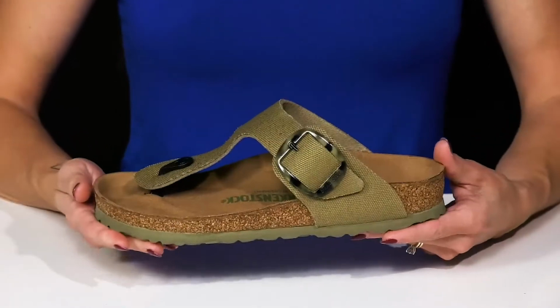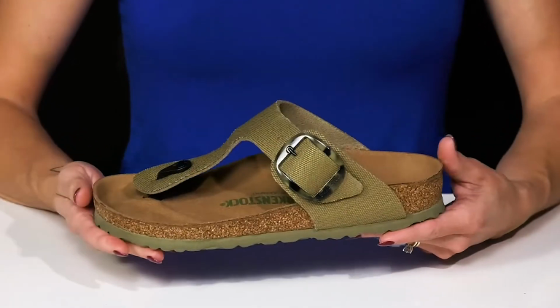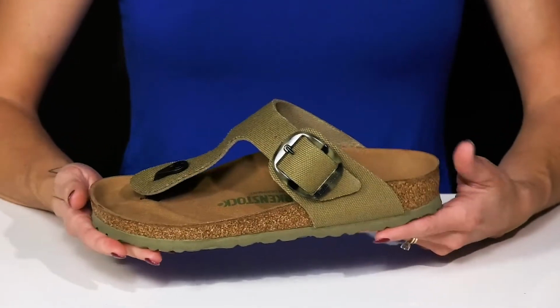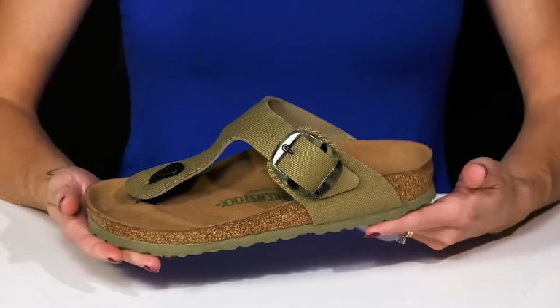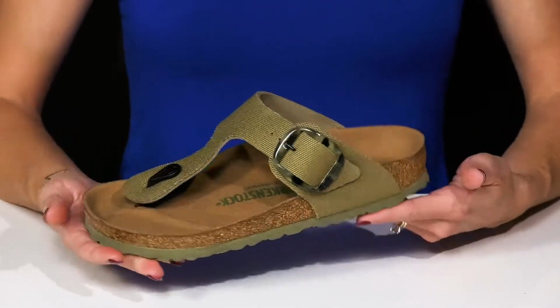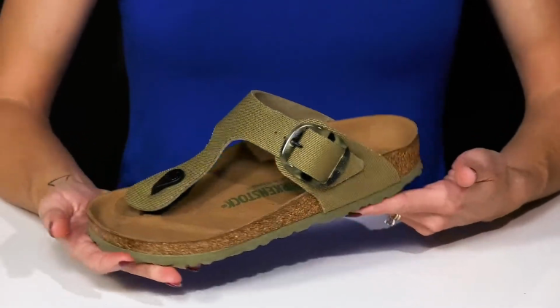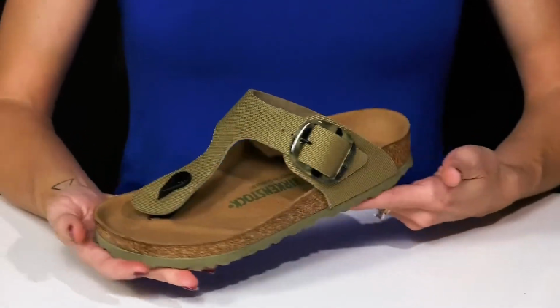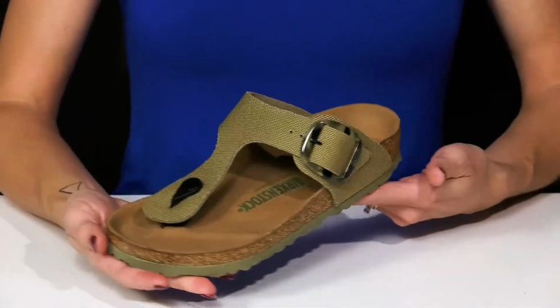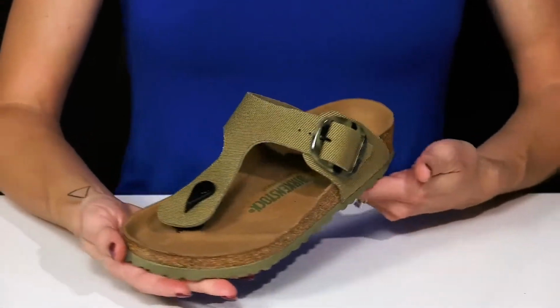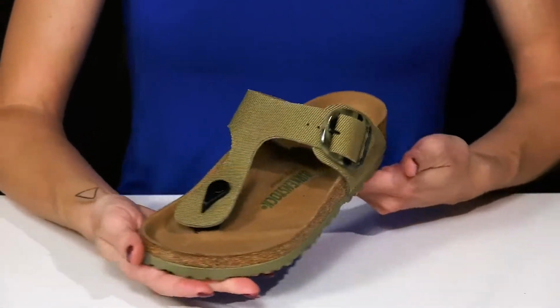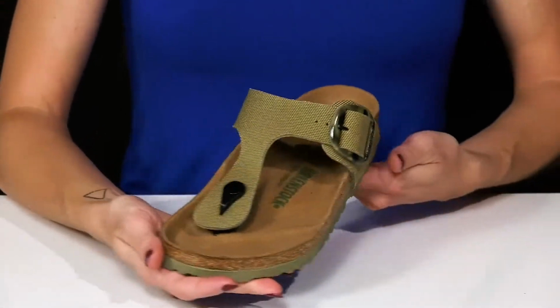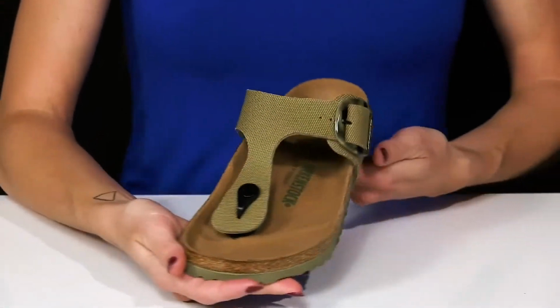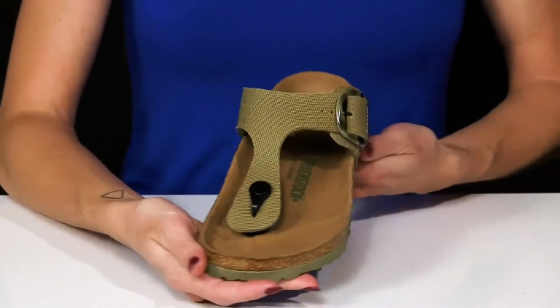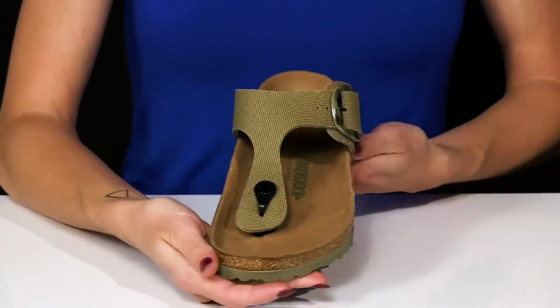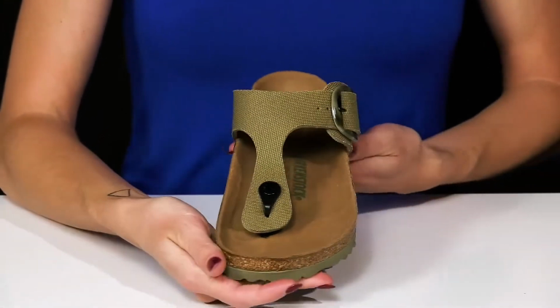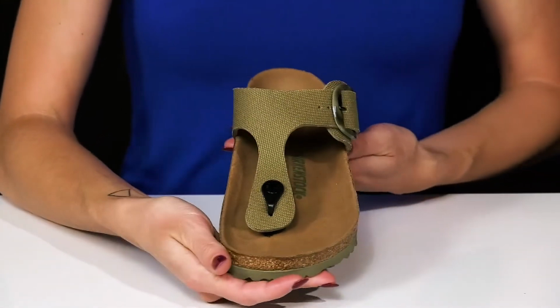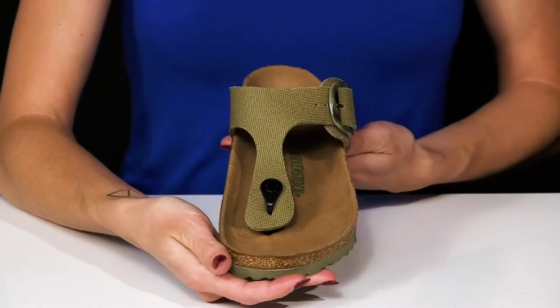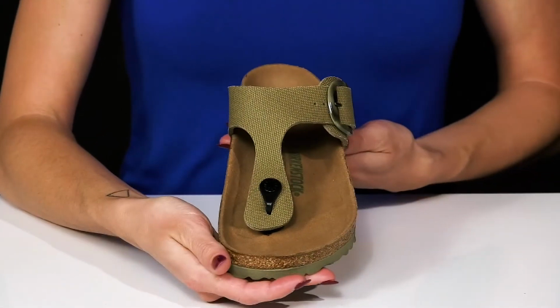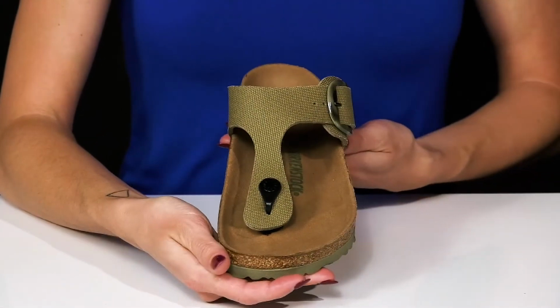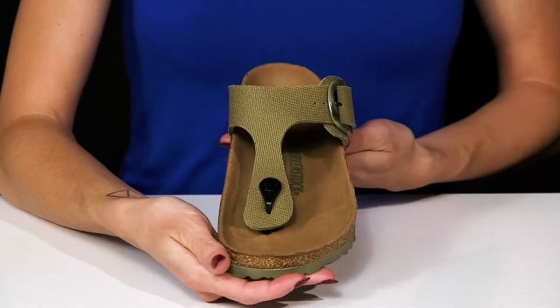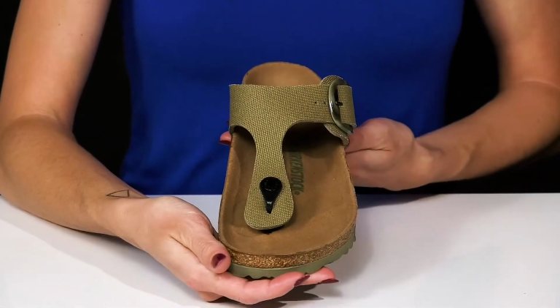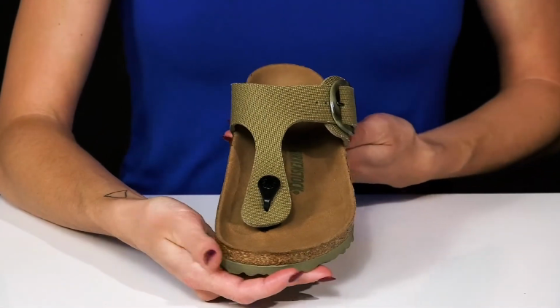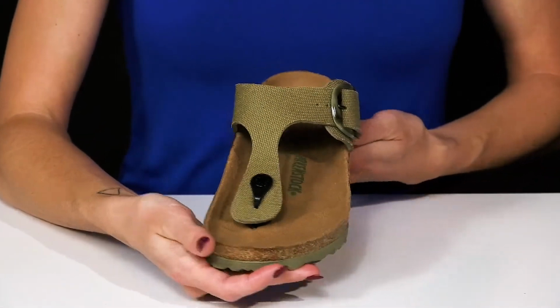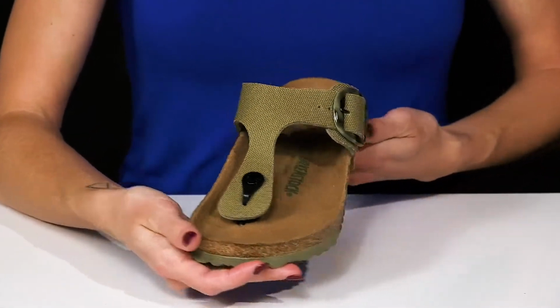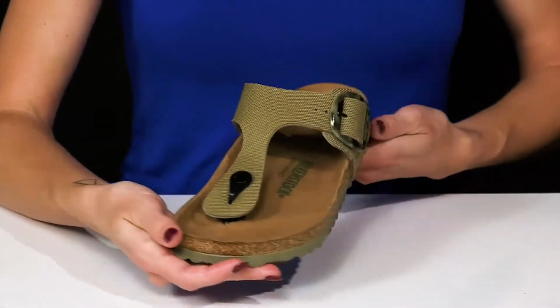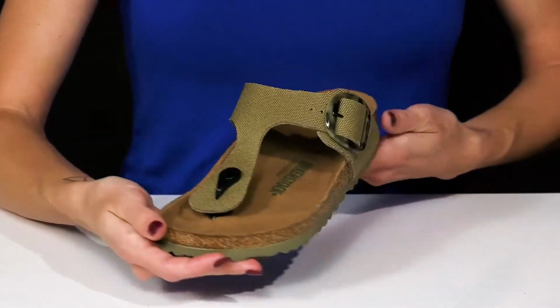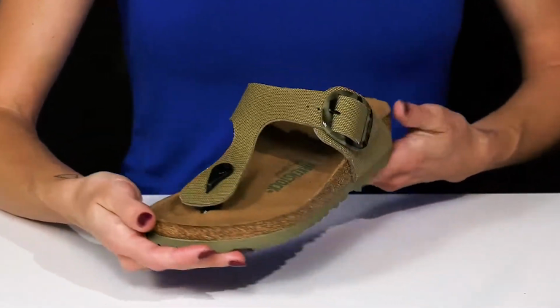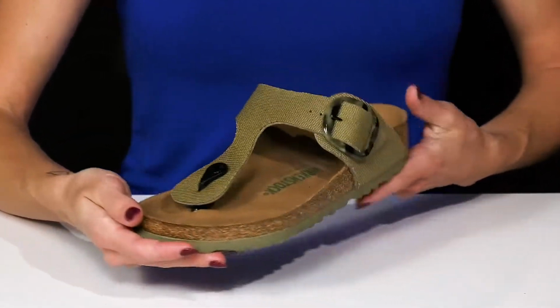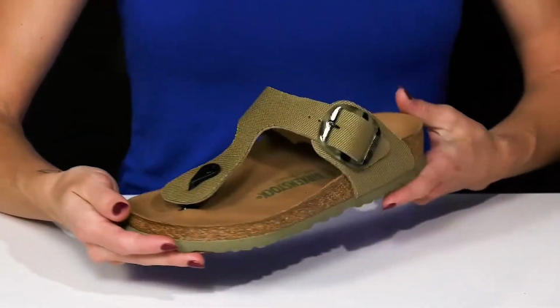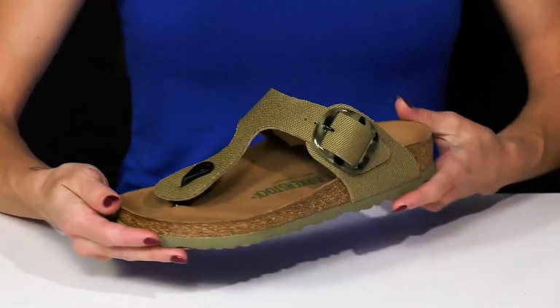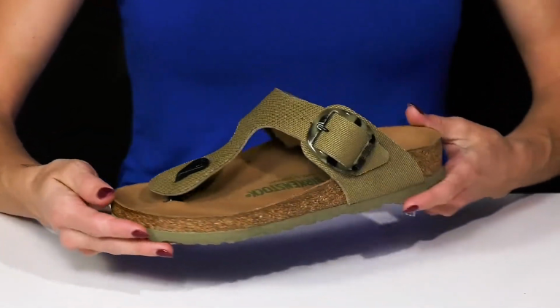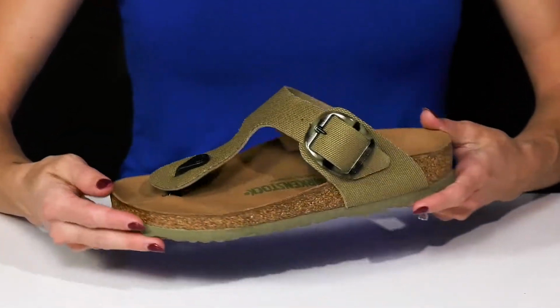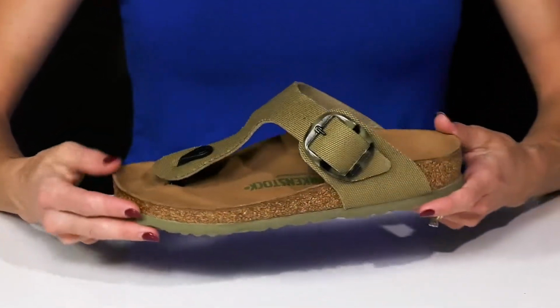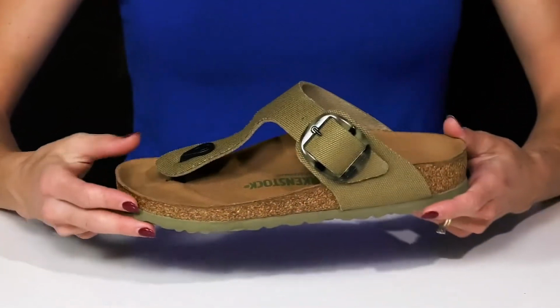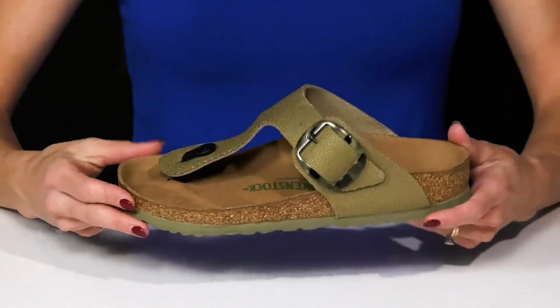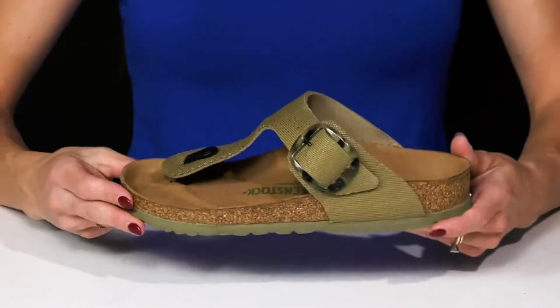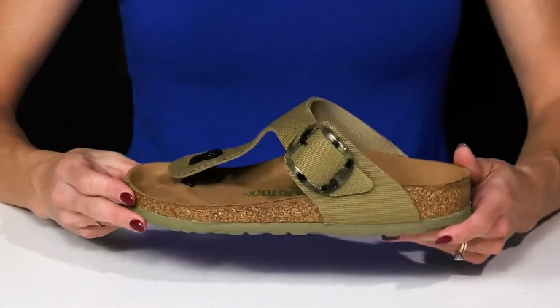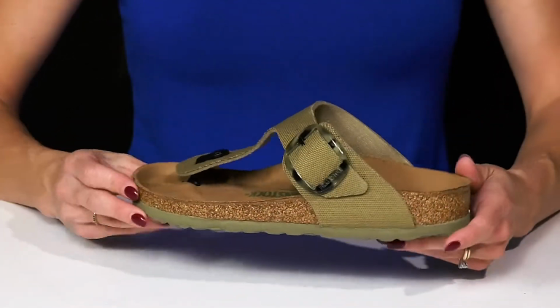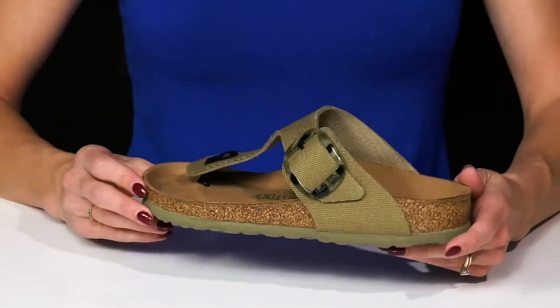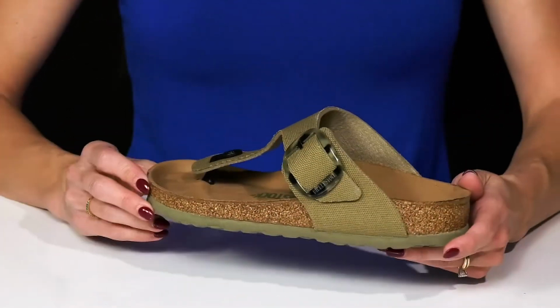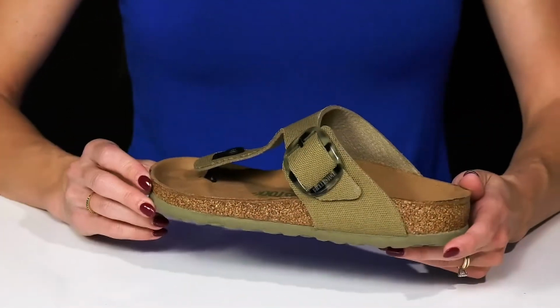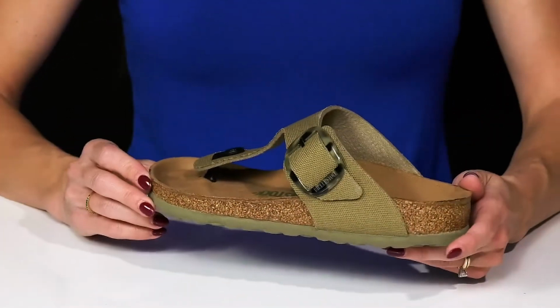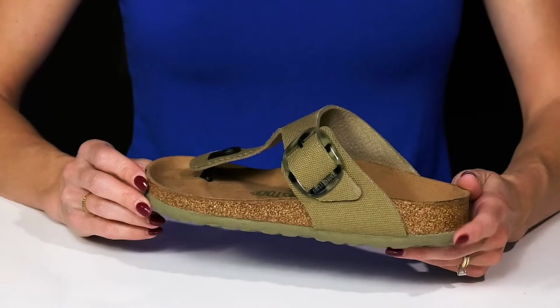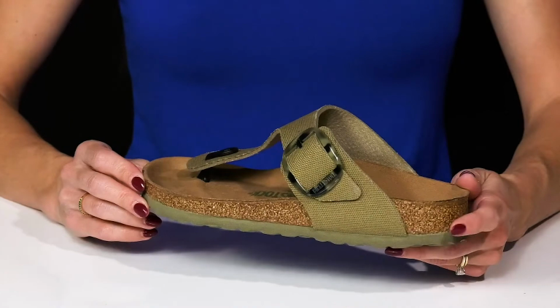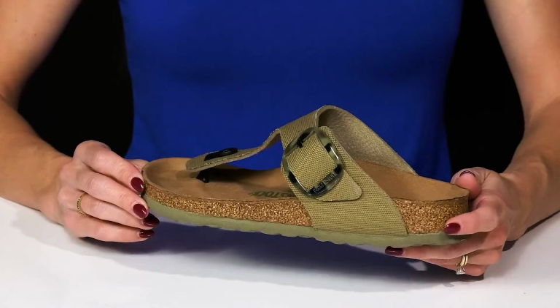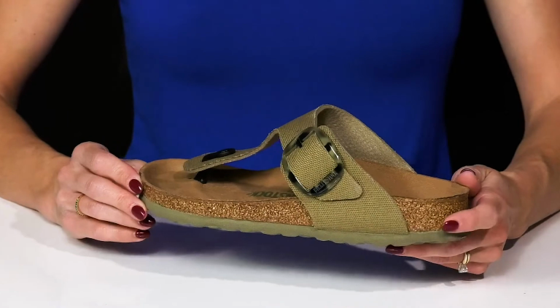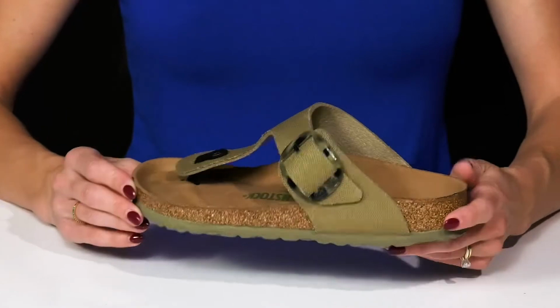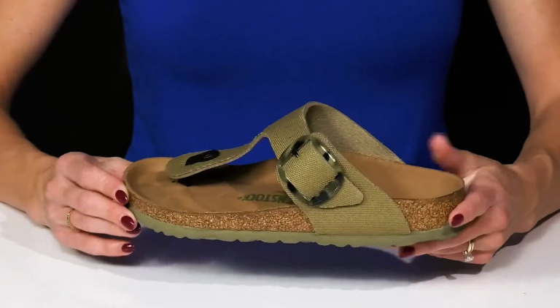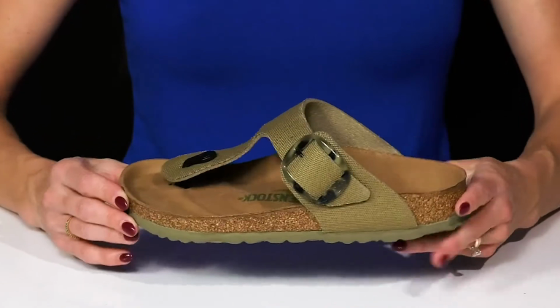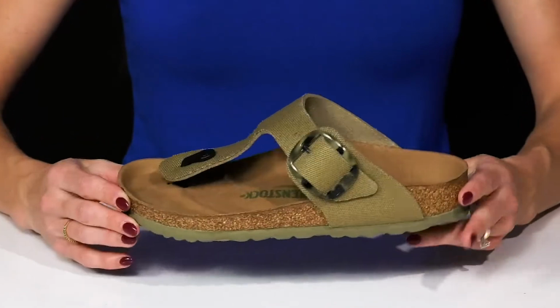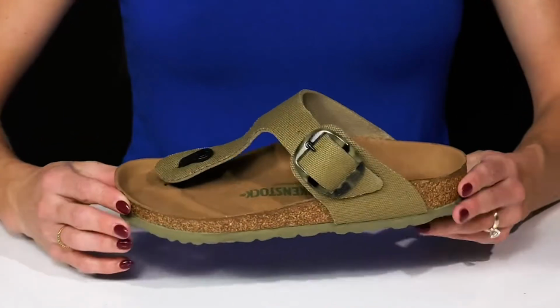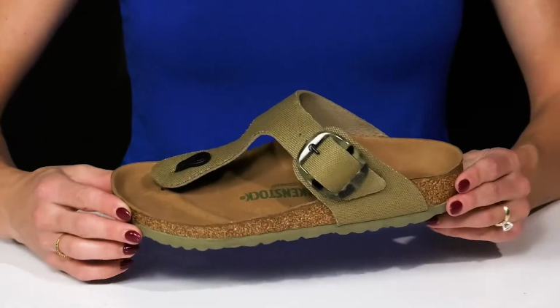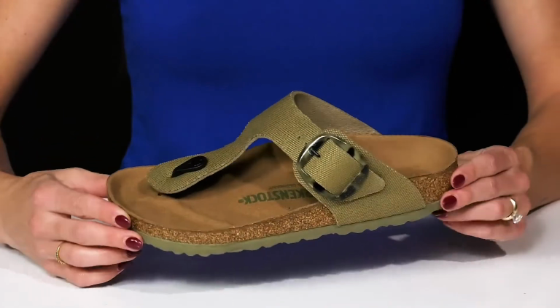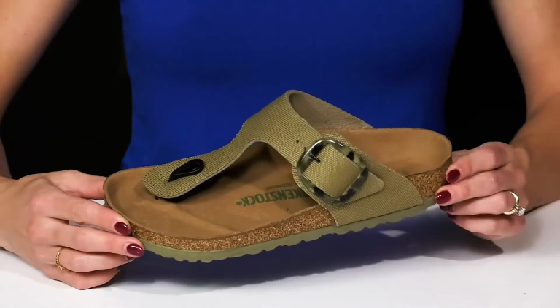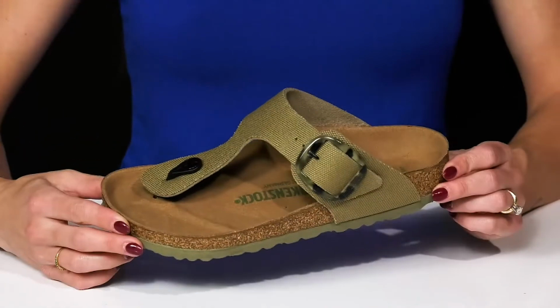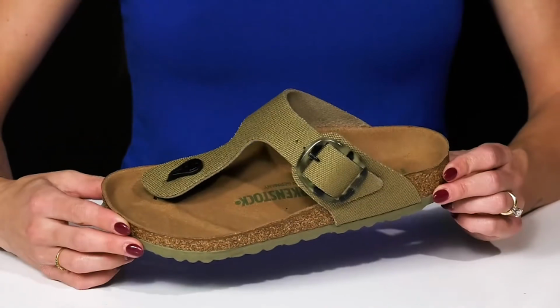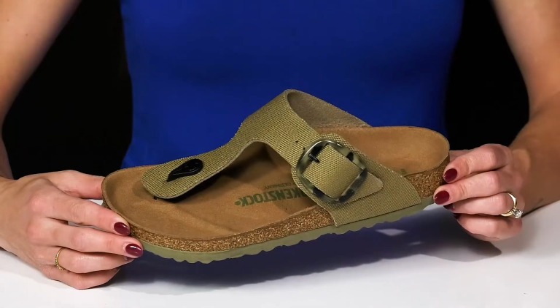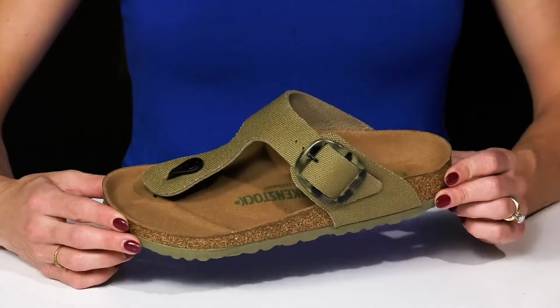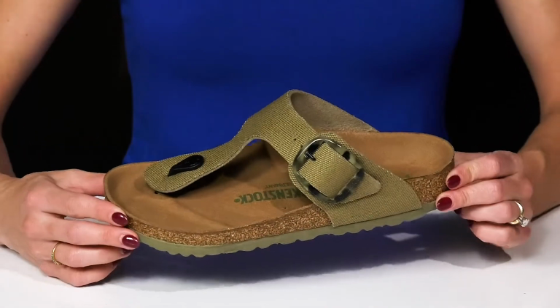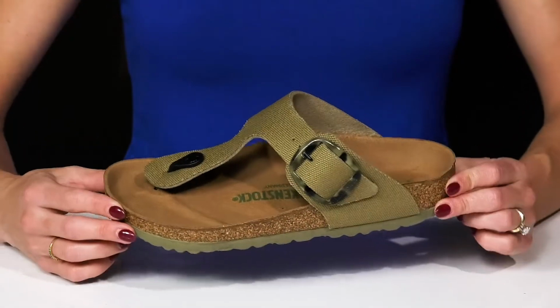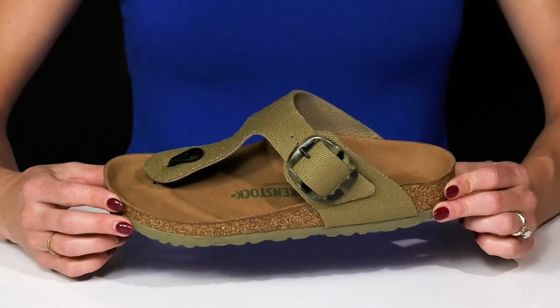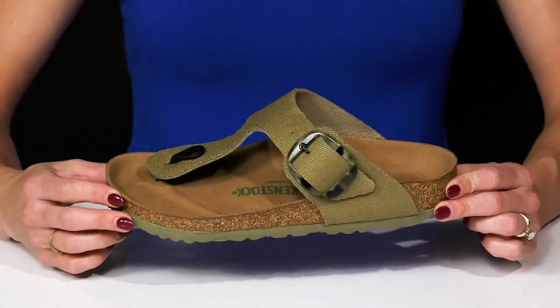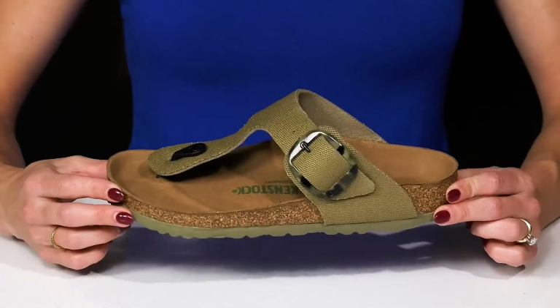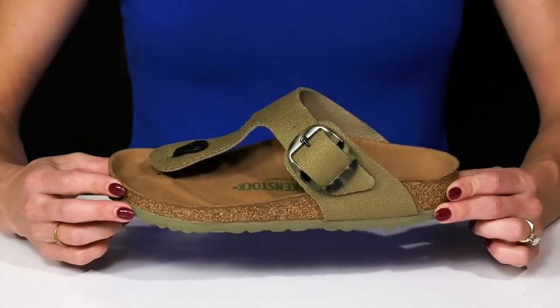I think these will look really cute when you wear them with some distressed denim jean shorts and a cute pullover.